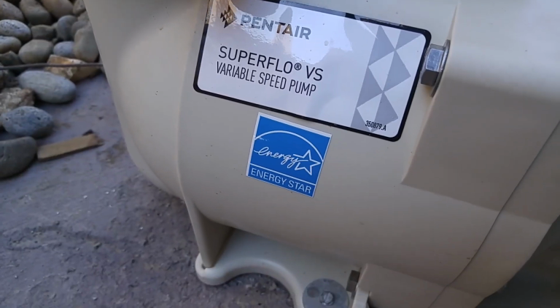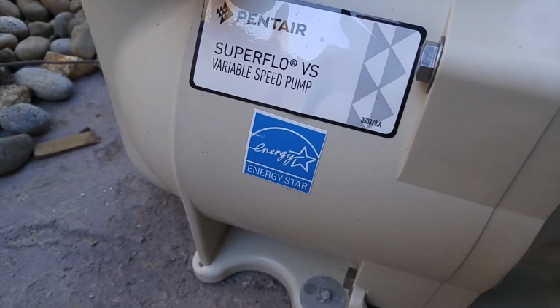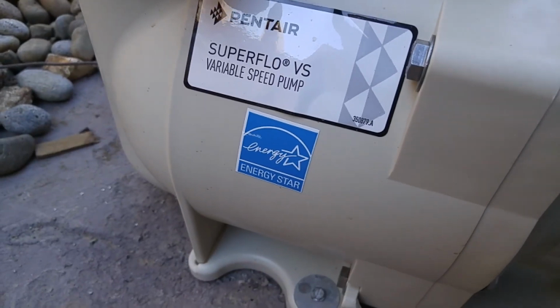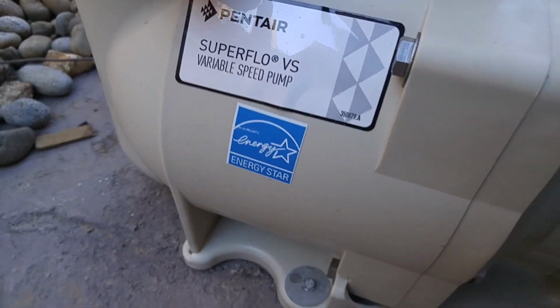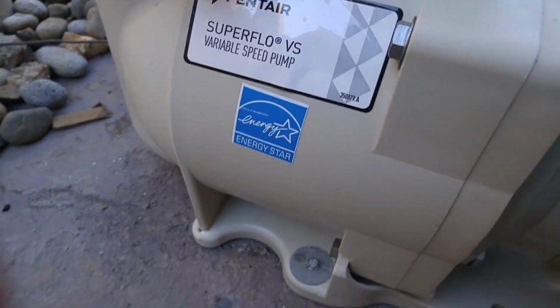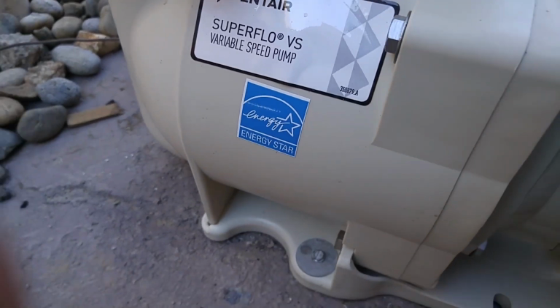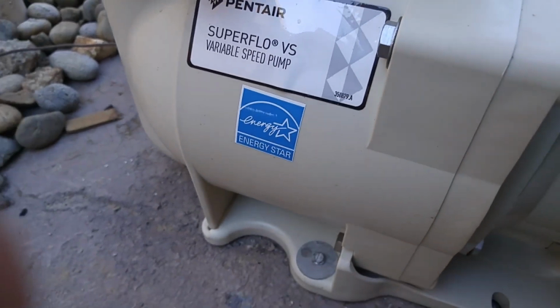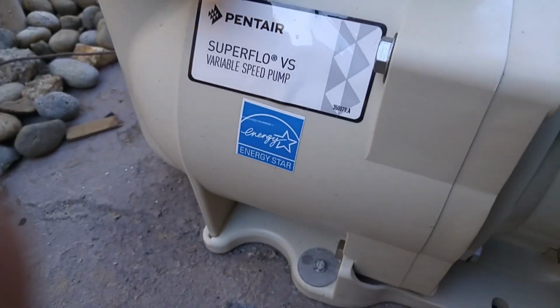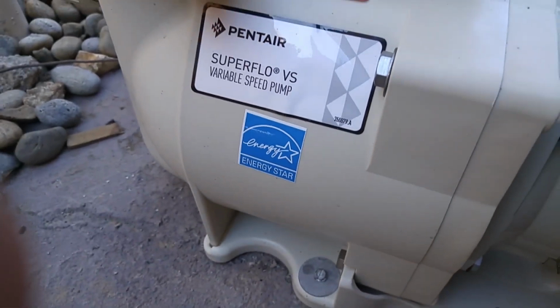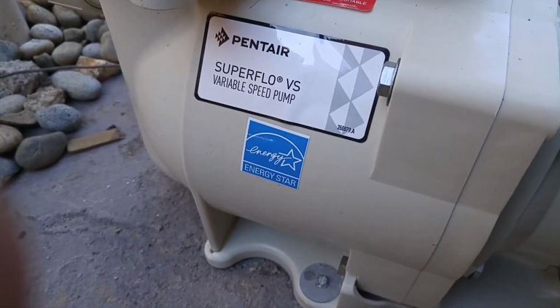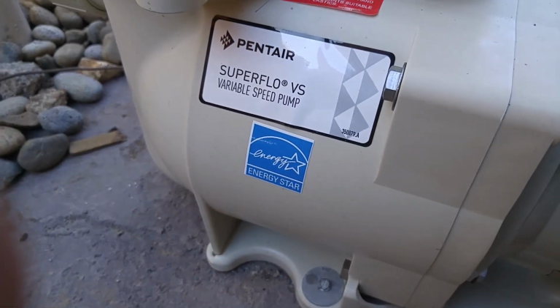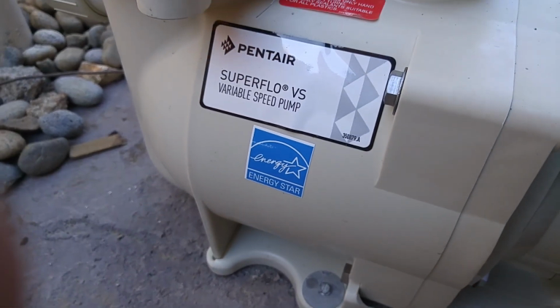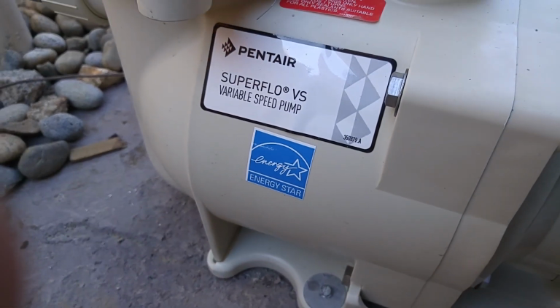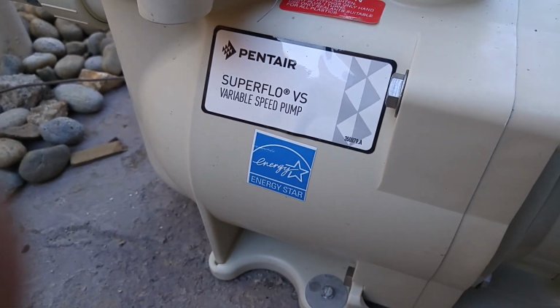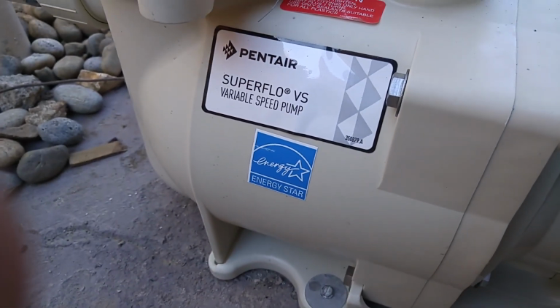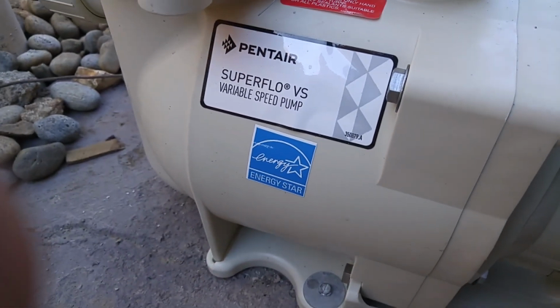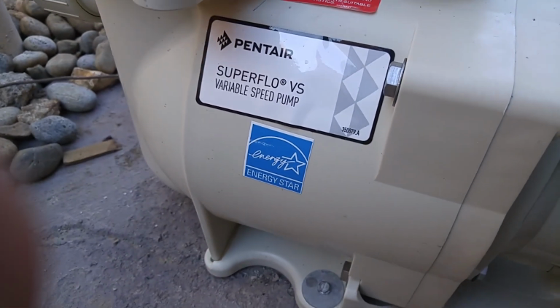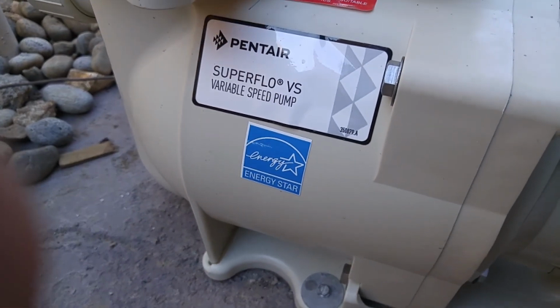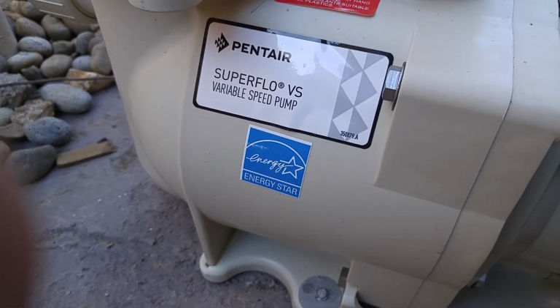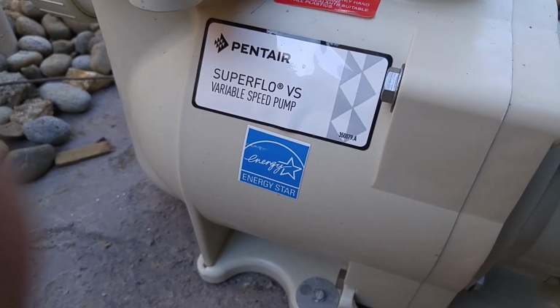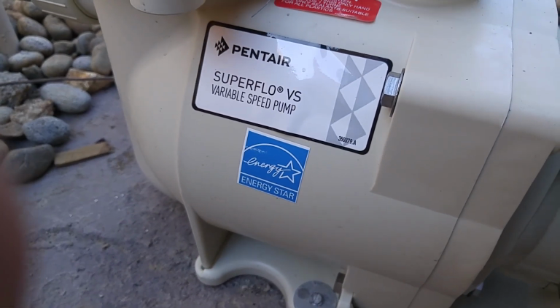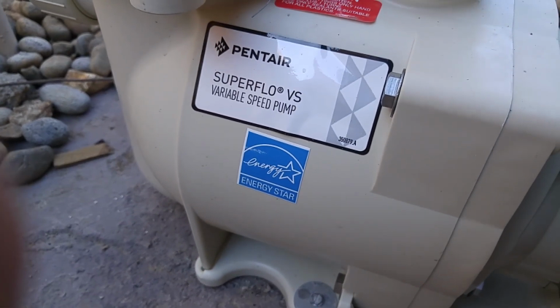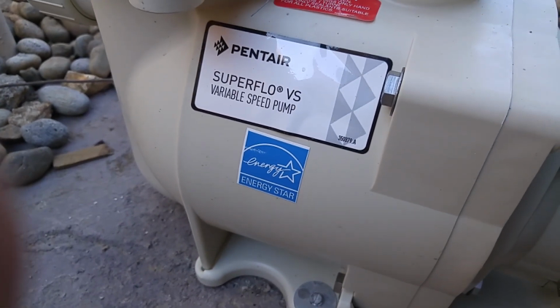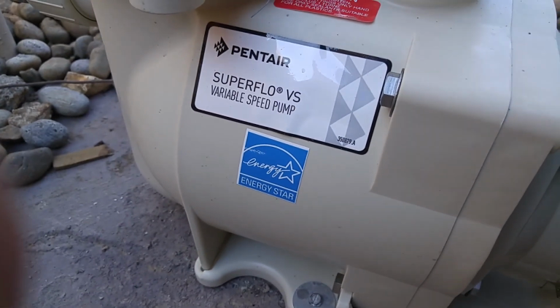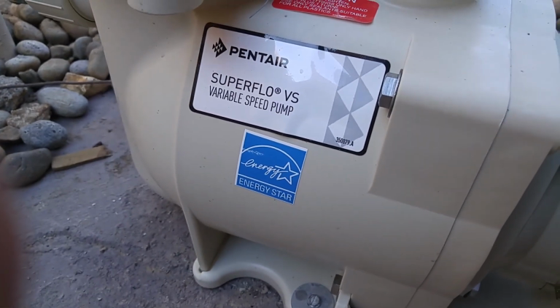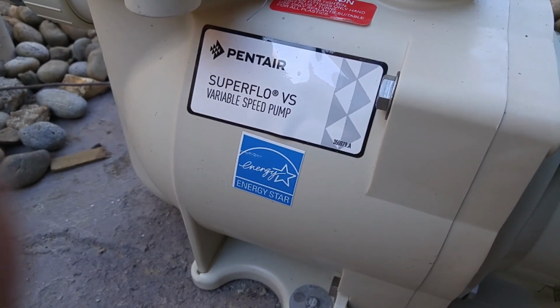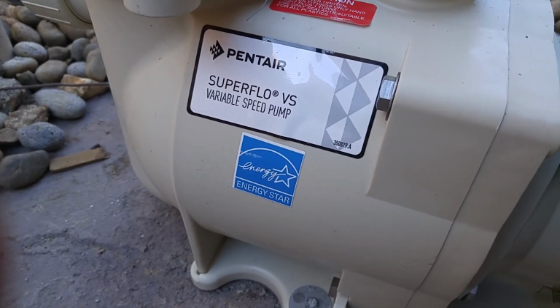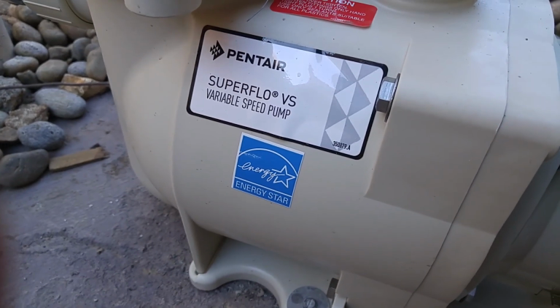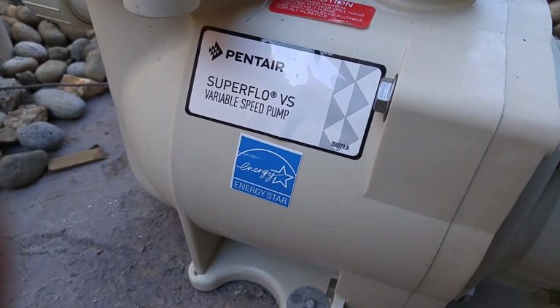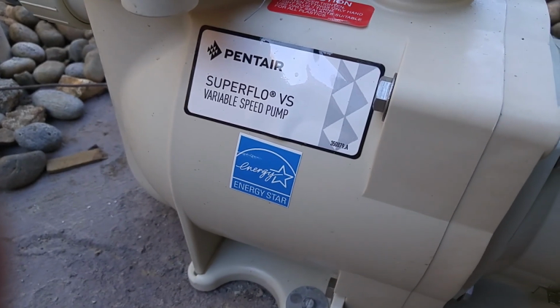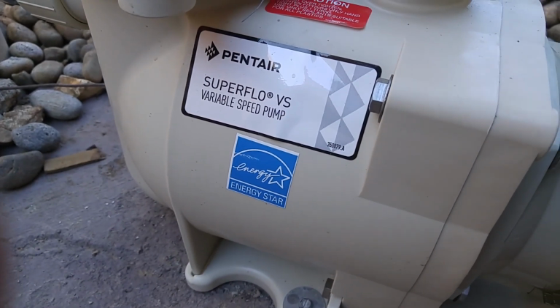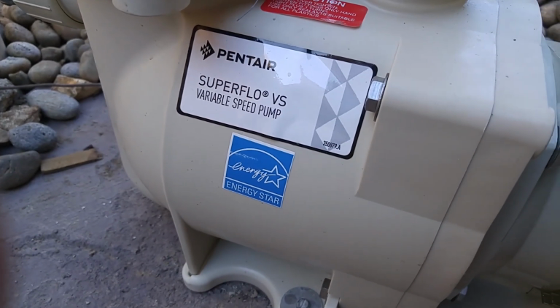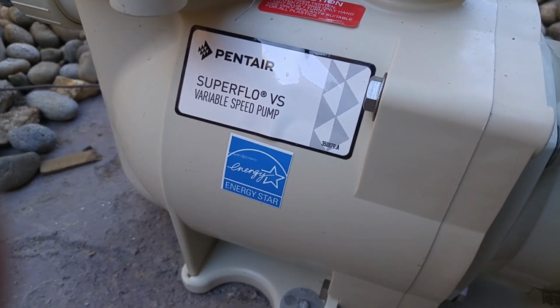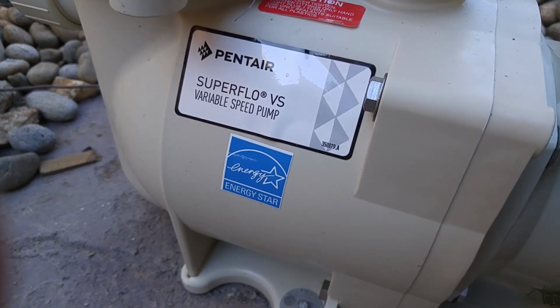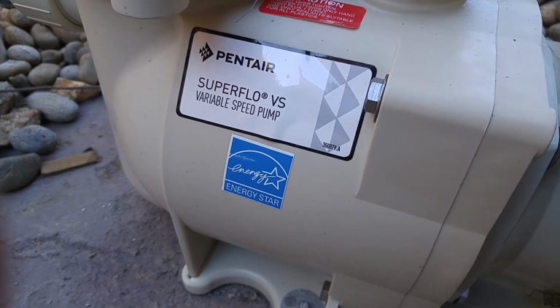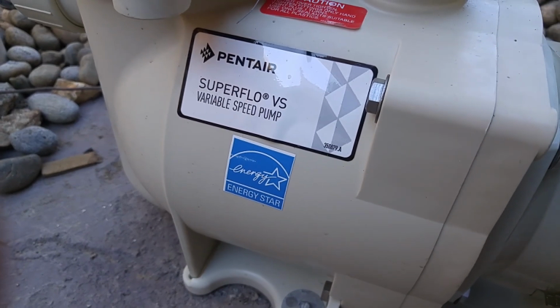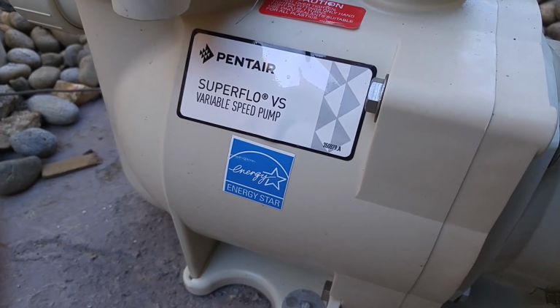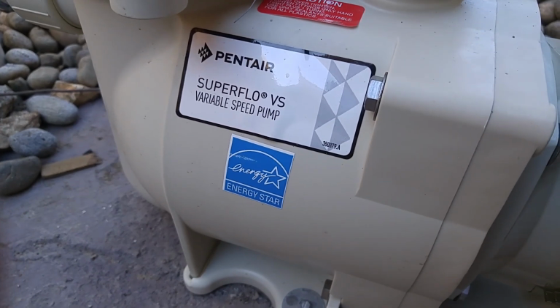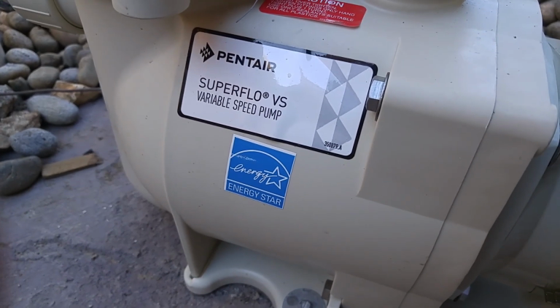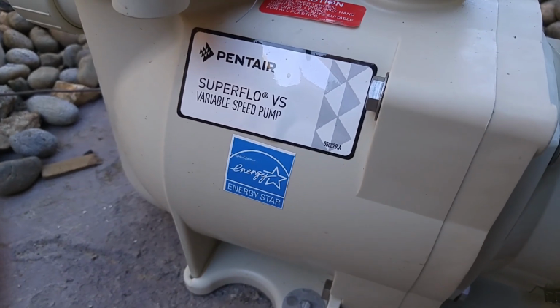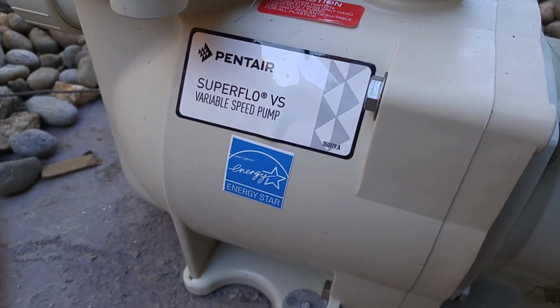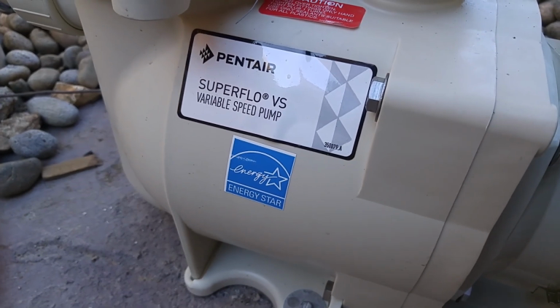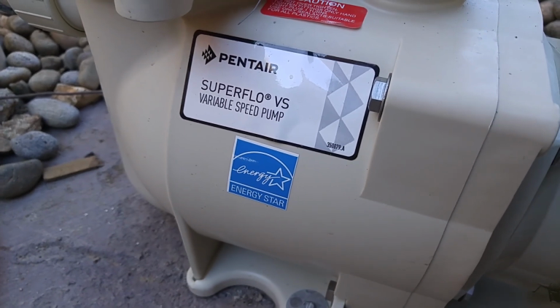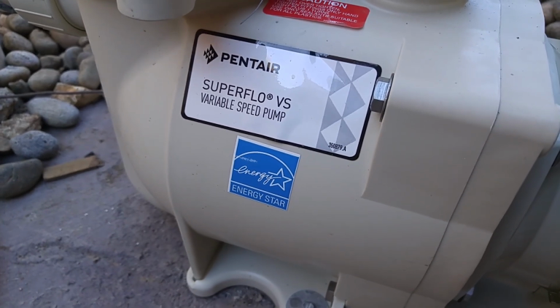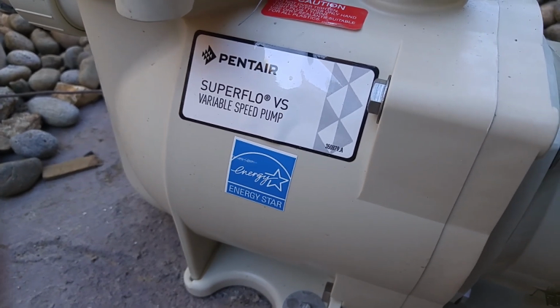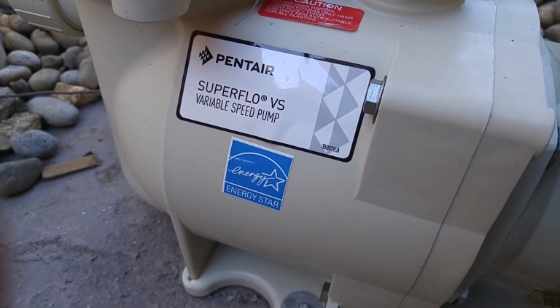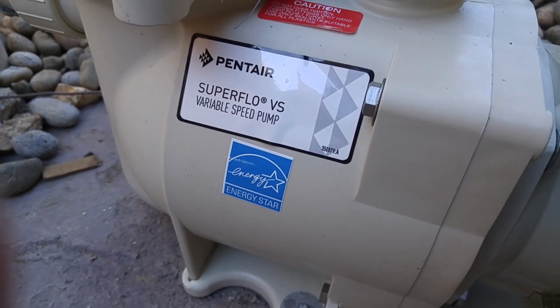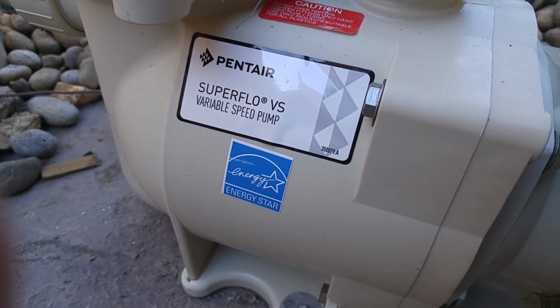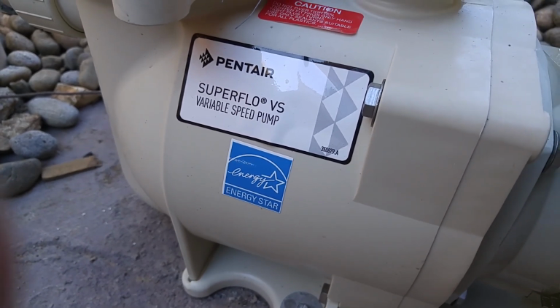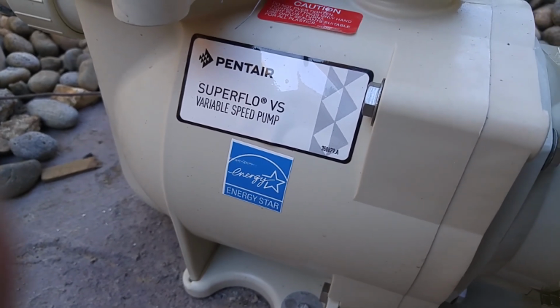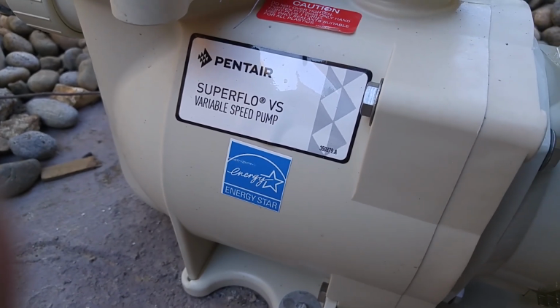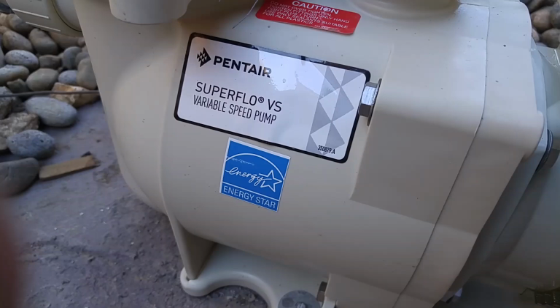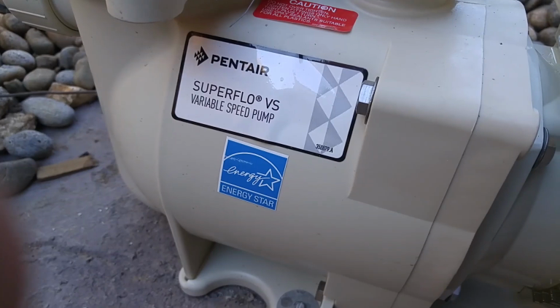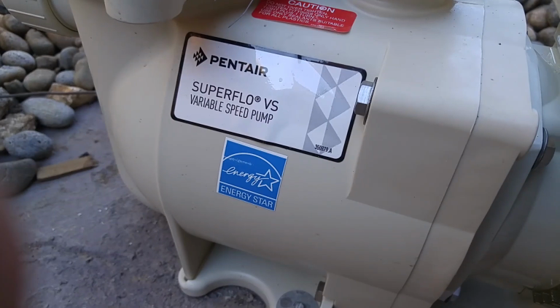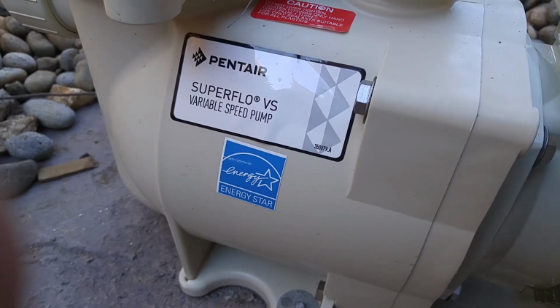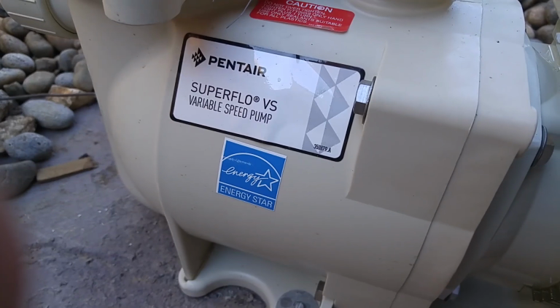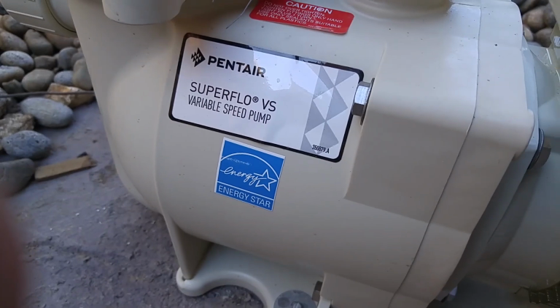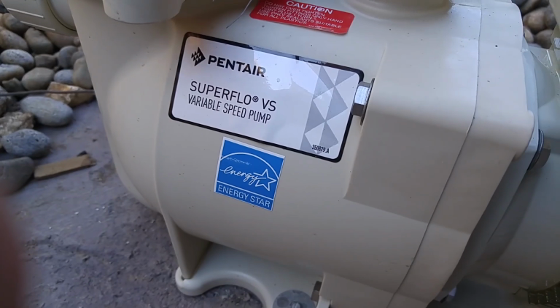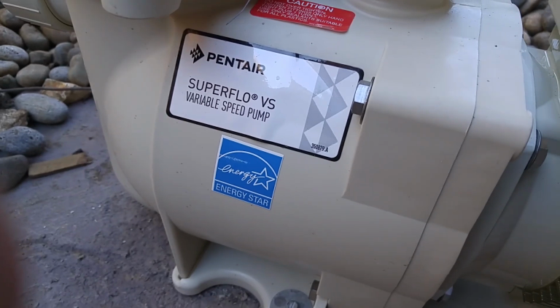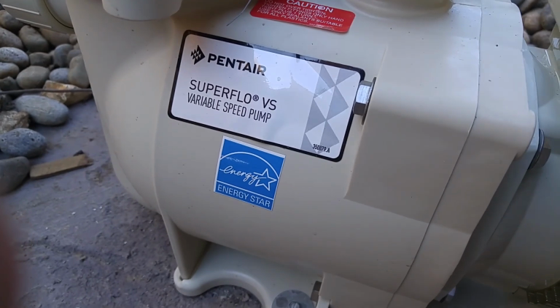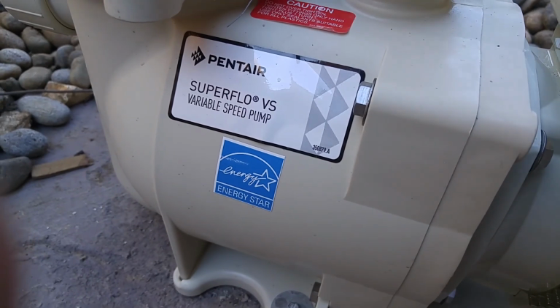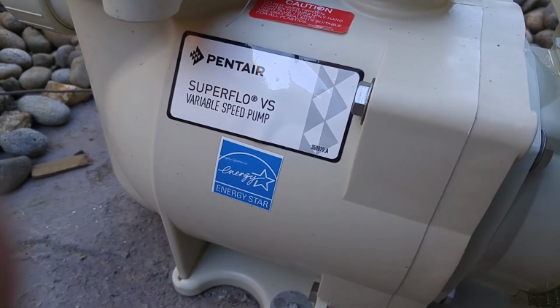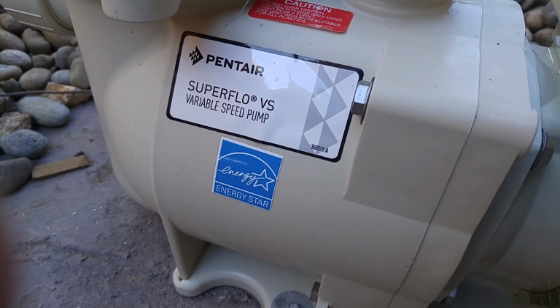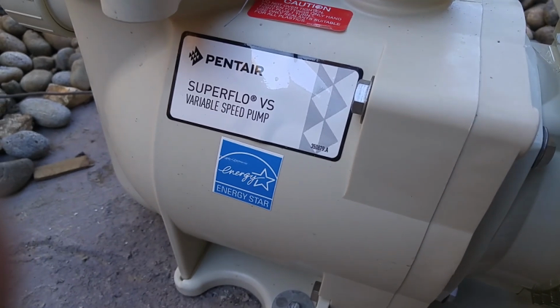Today I'm going to be showing you how to set up a Pentair Superflow VS variable speed pump.